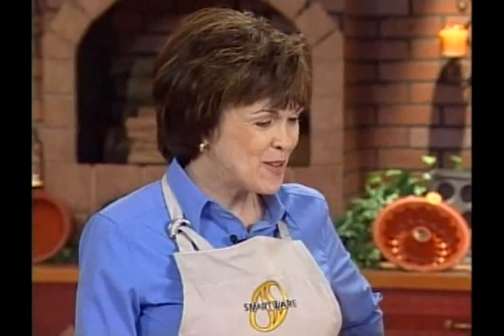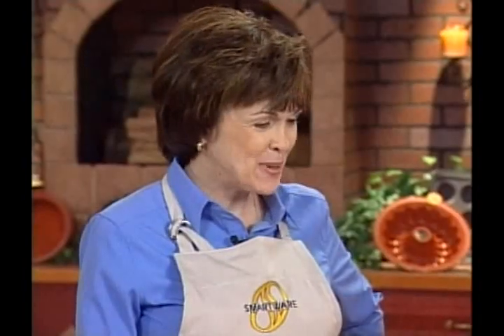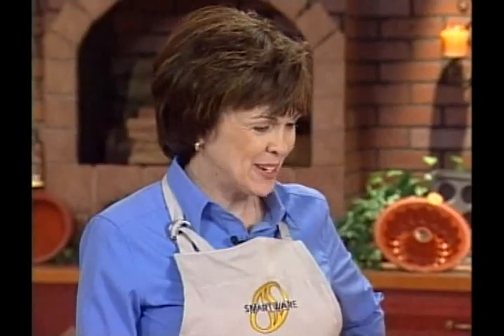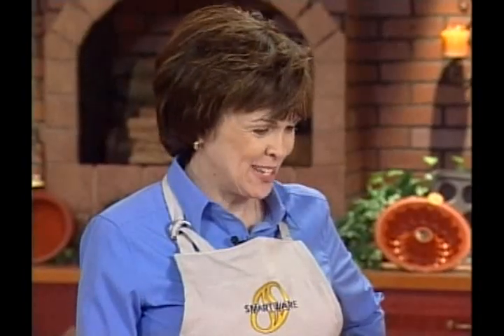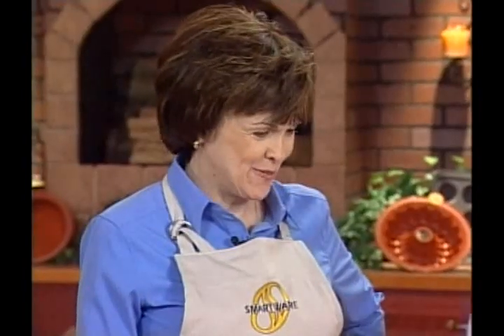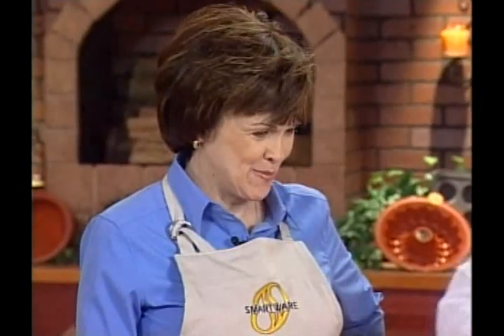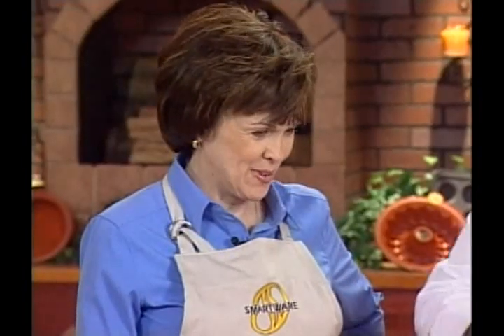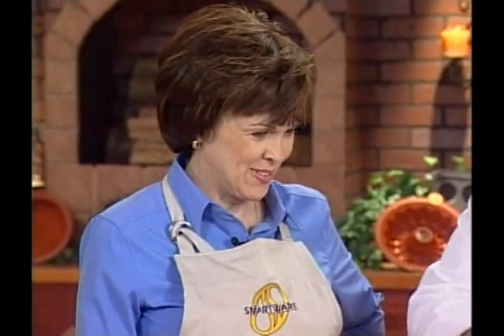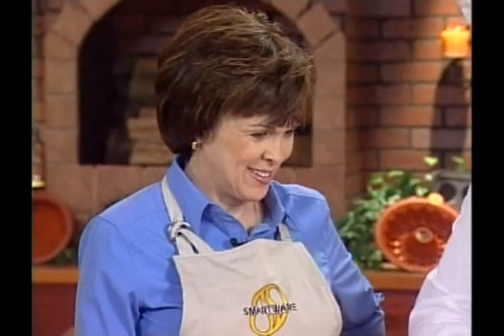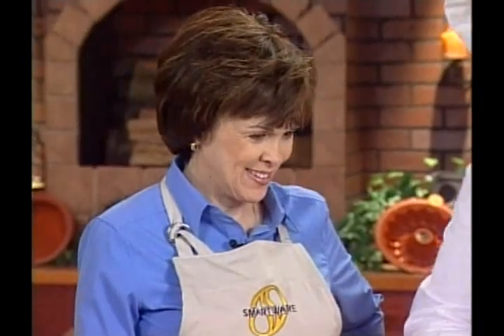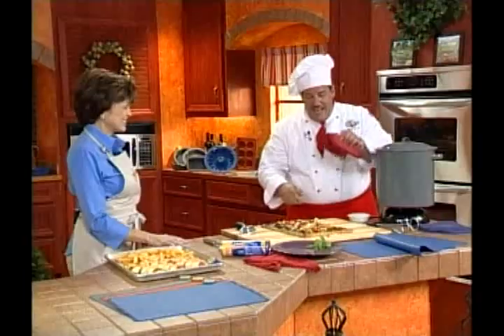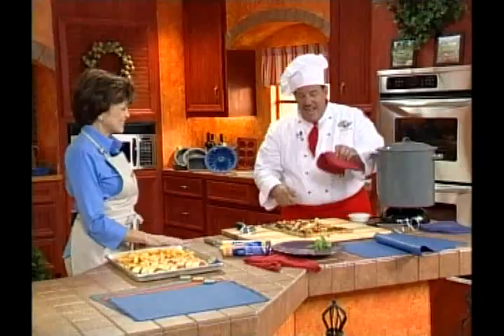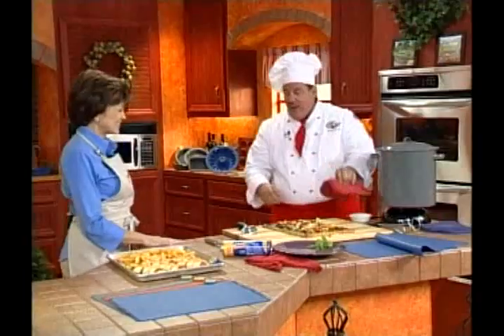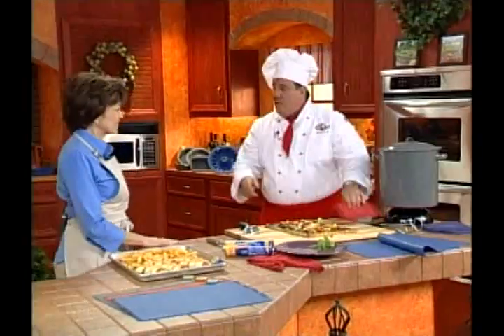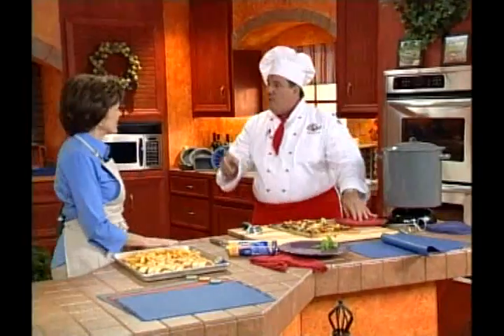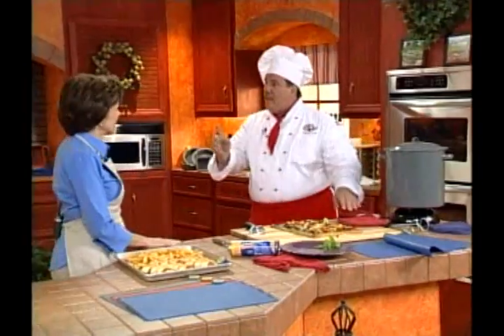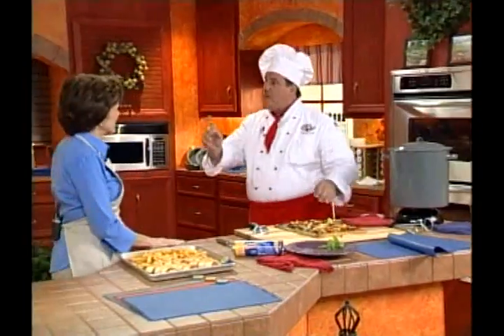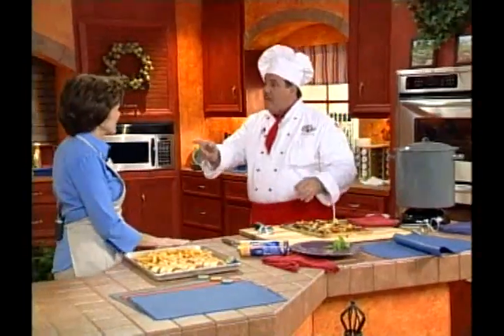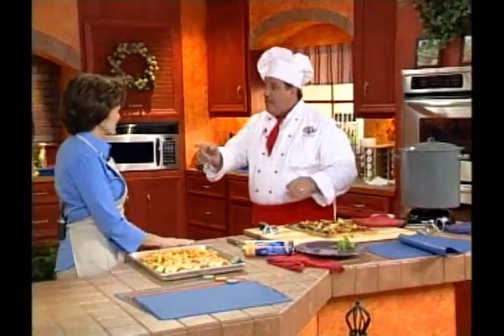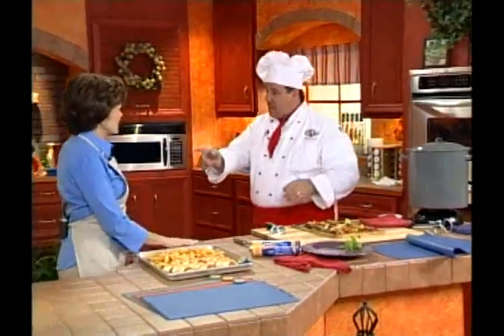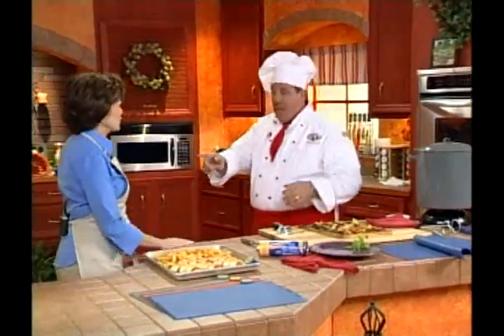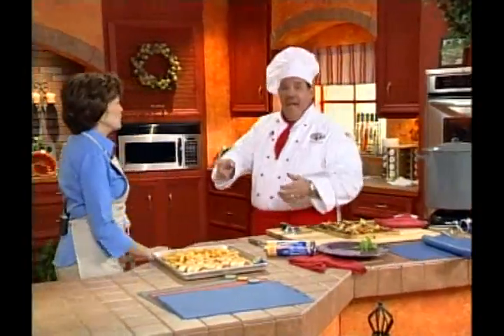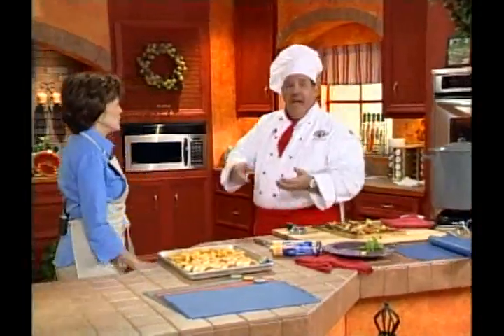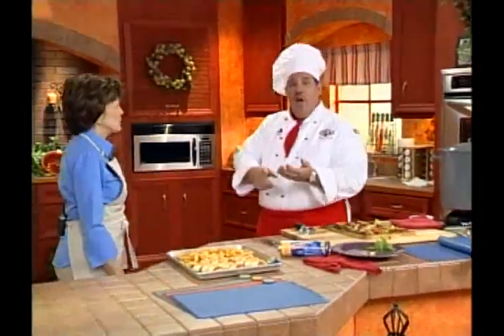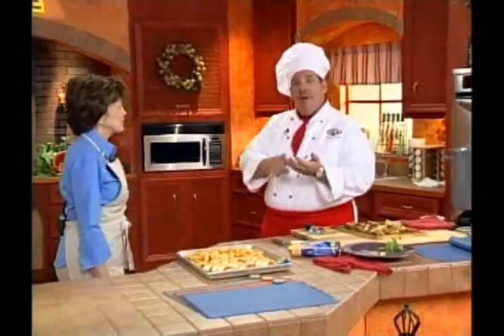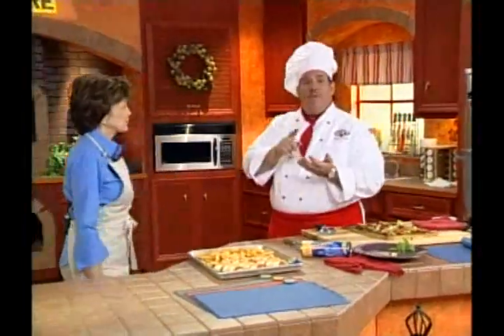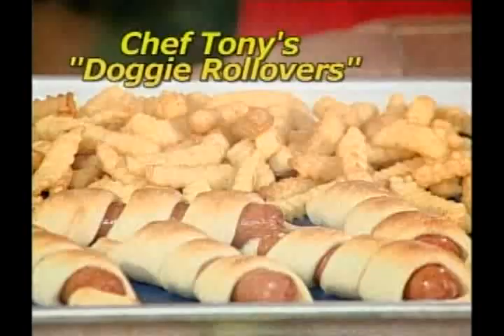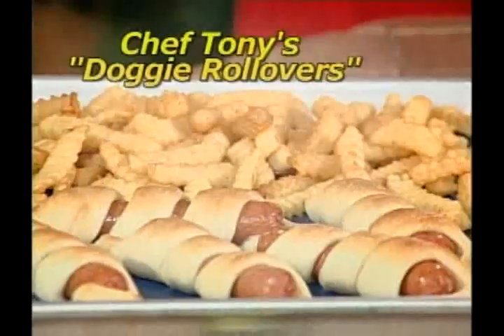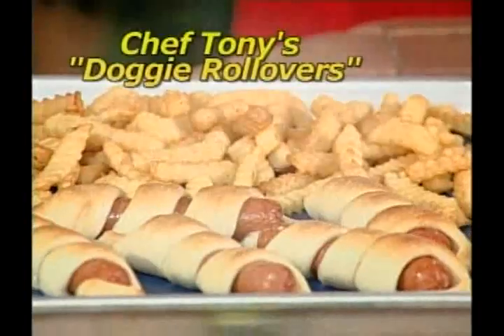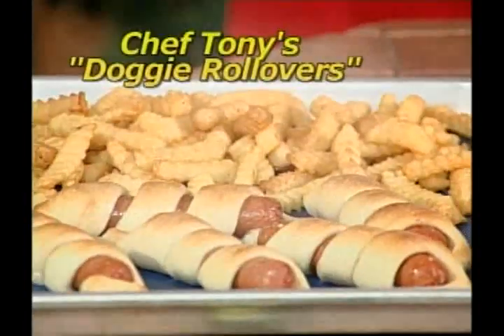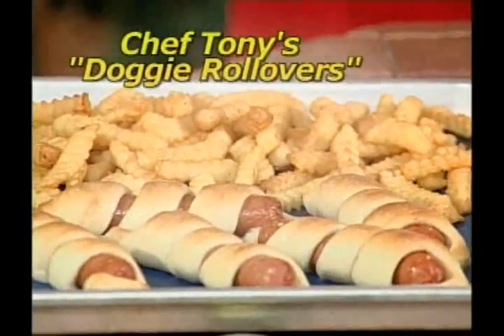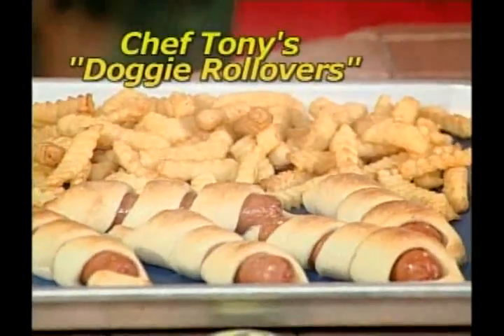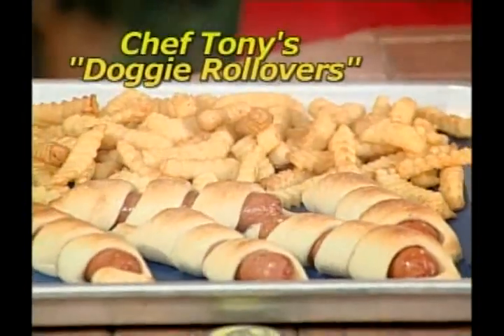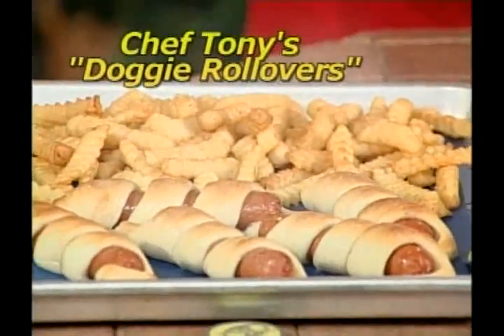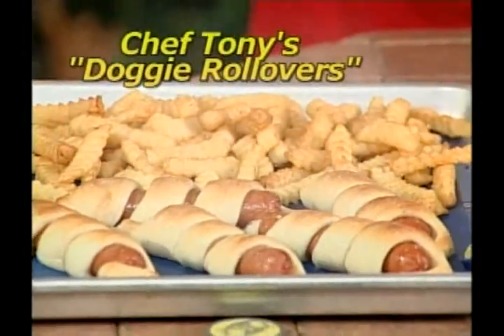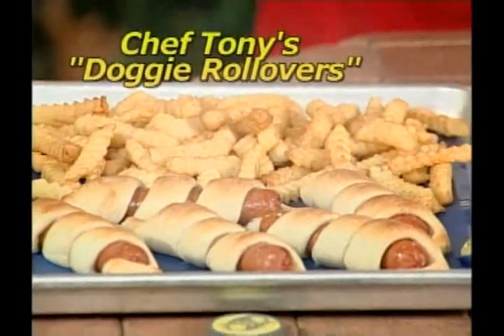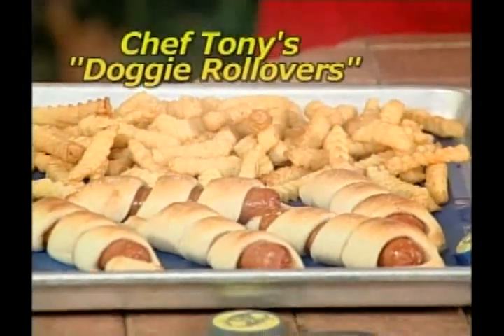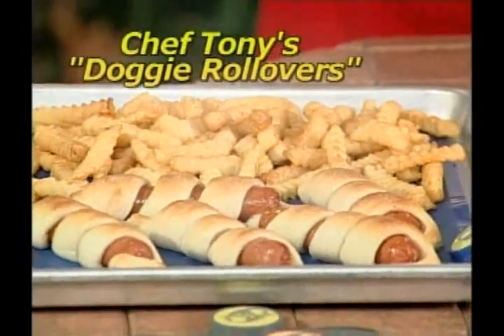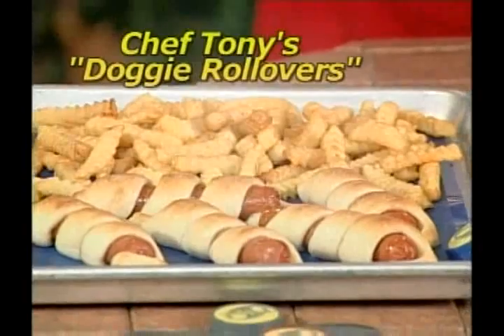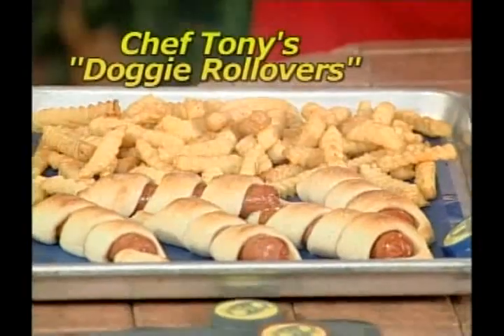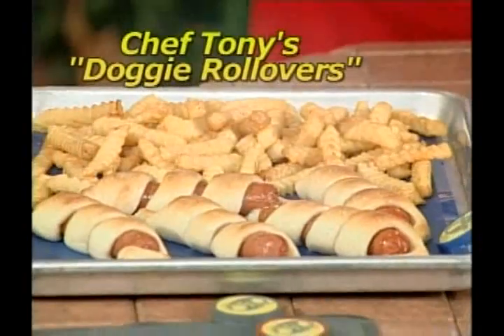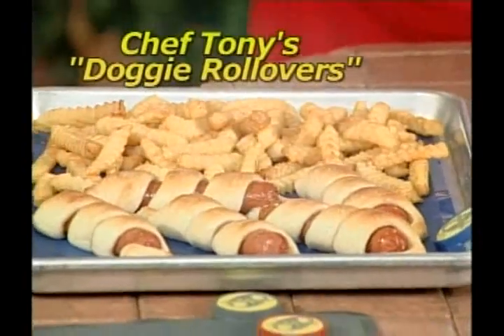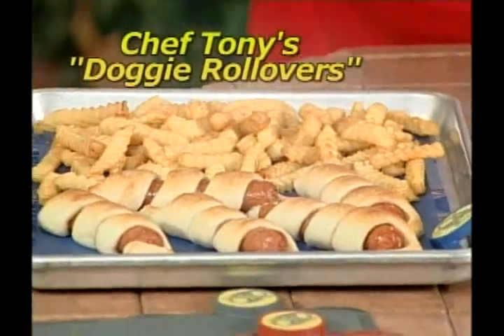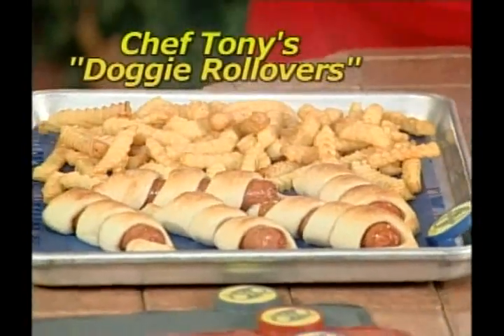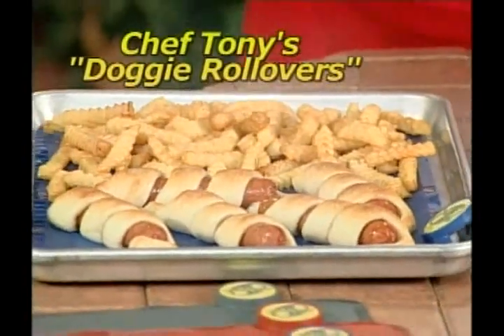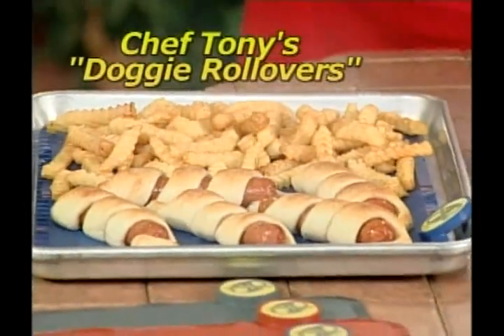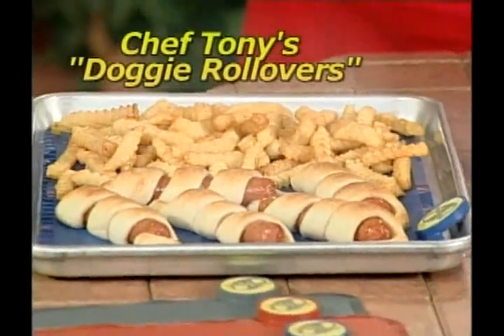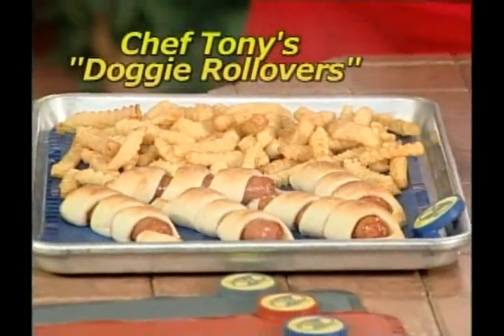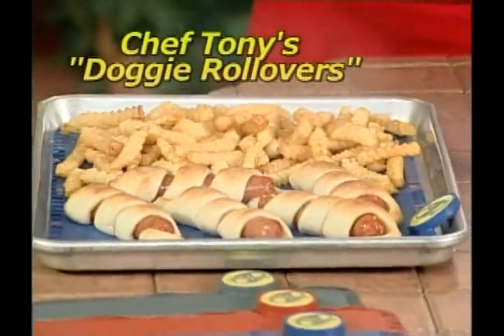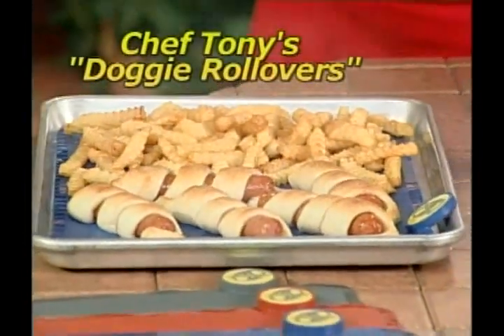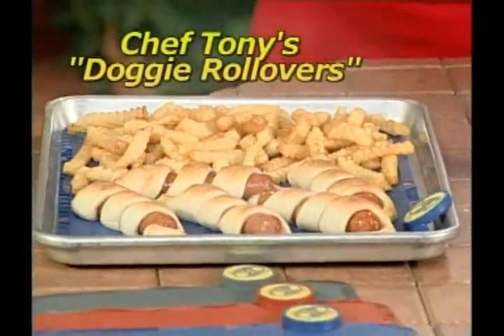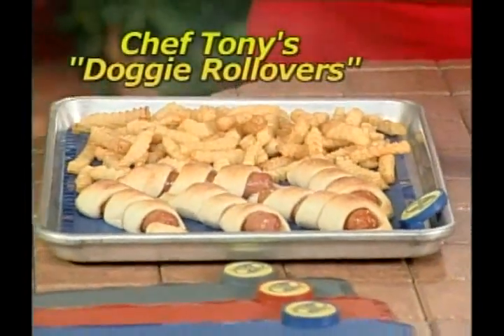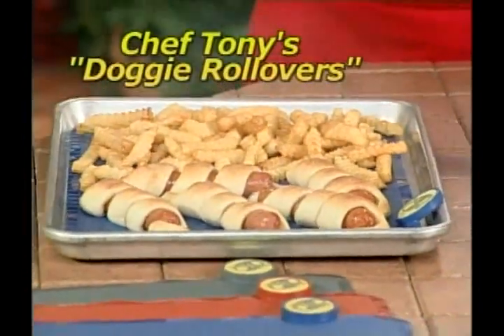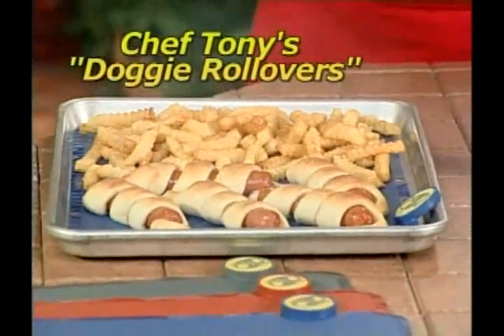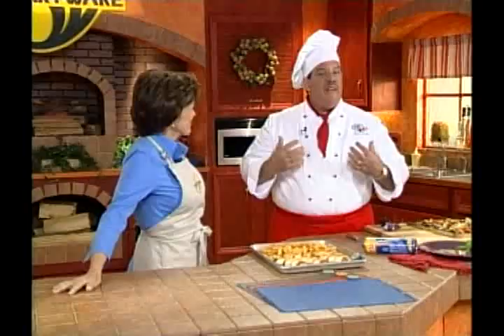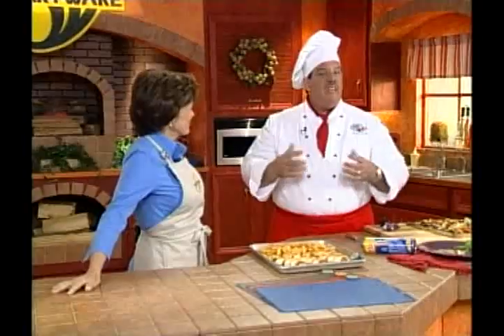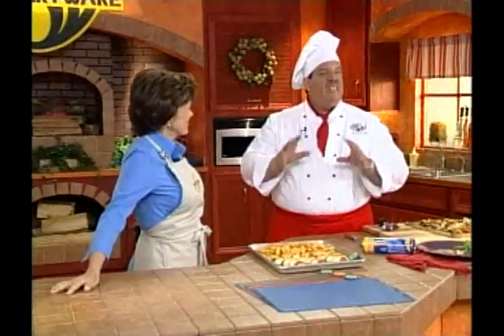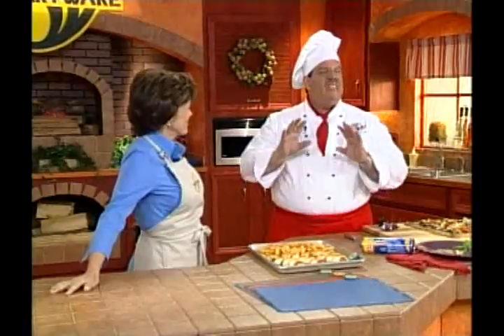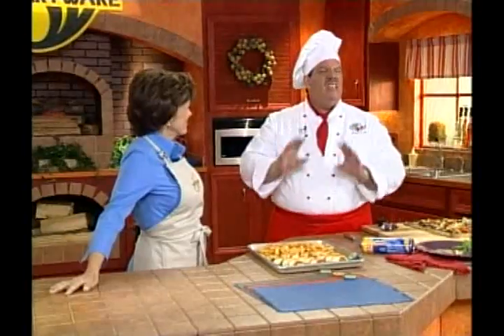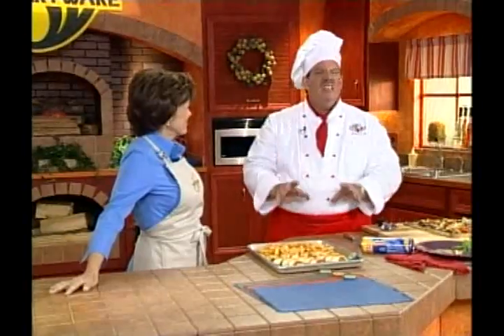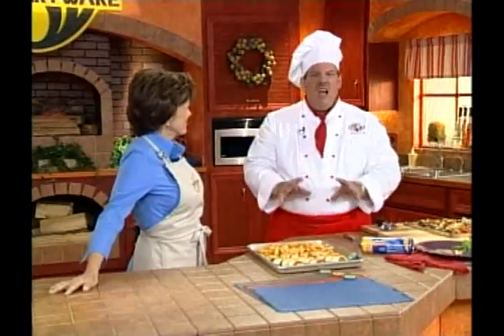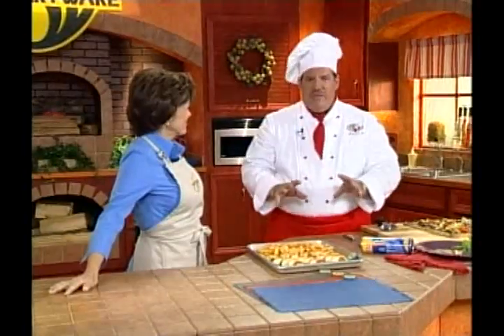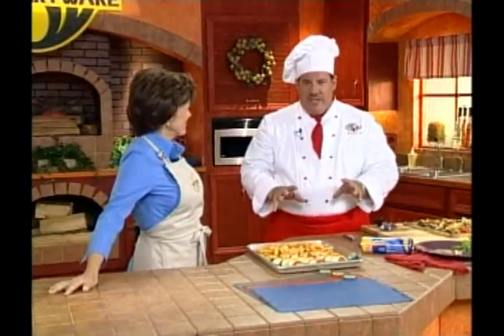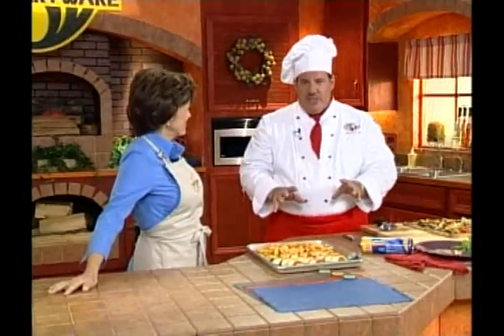Unbelievable. Not with SmartWare. If you like the pizza, how about five-minute doggy rollovers or Frank's in the blanket? I have five kids. They love these.